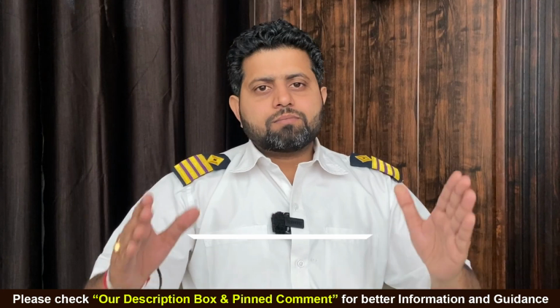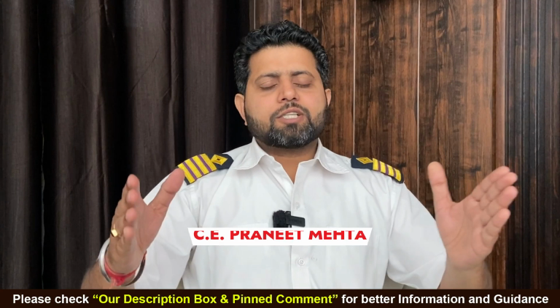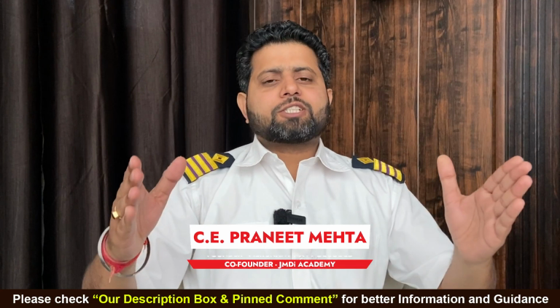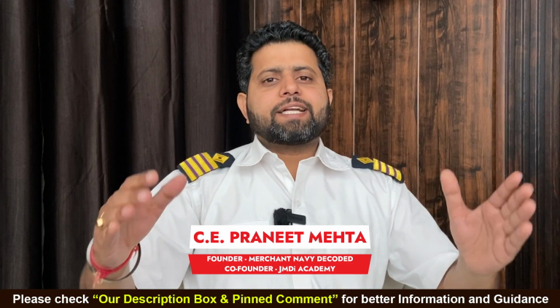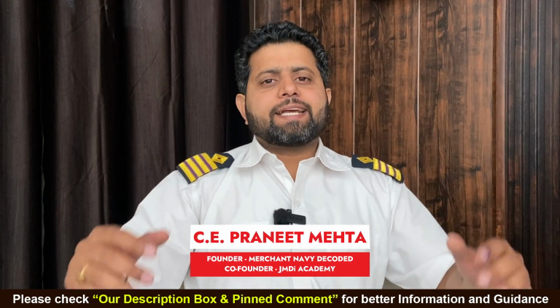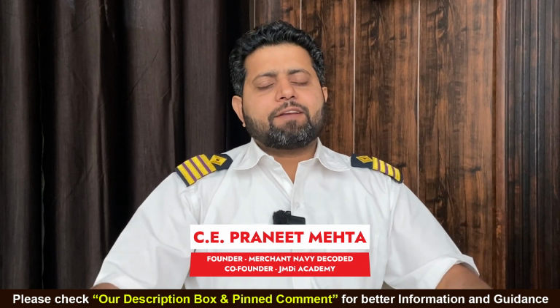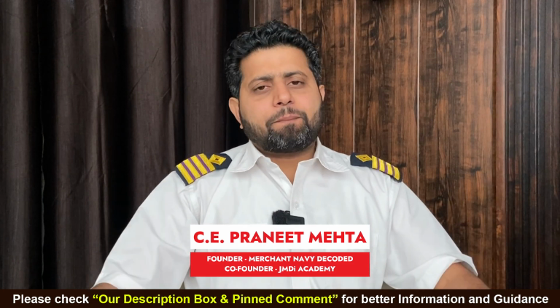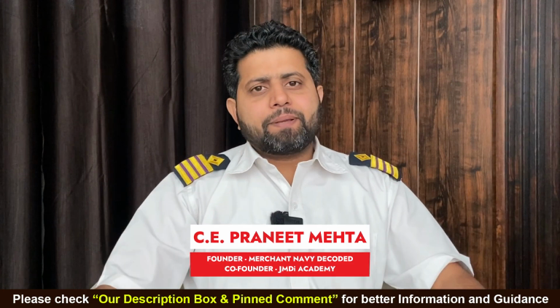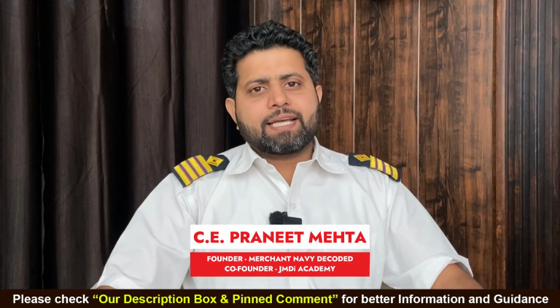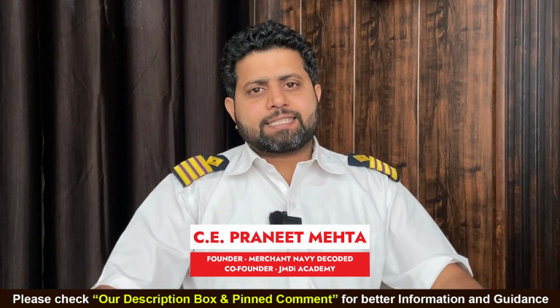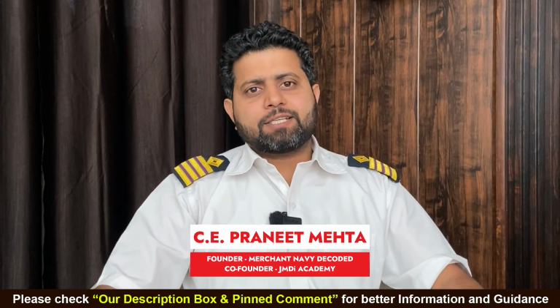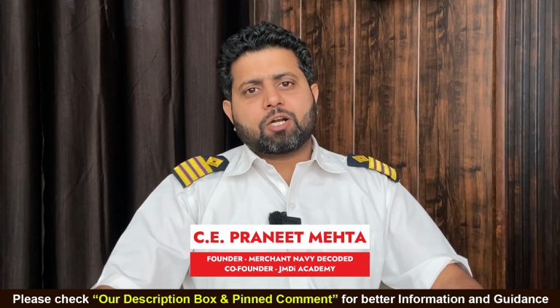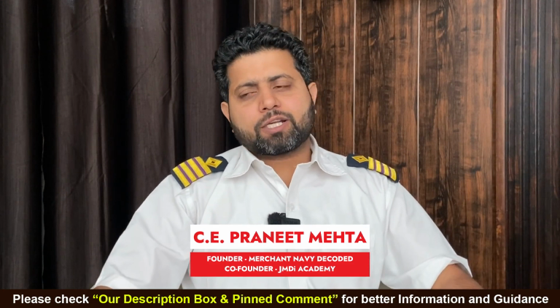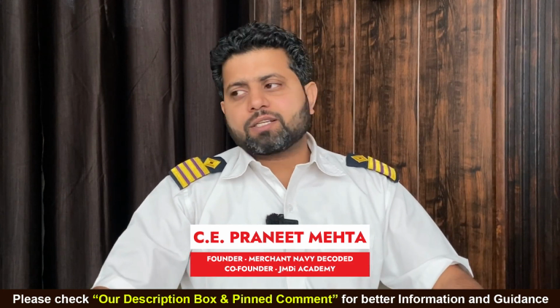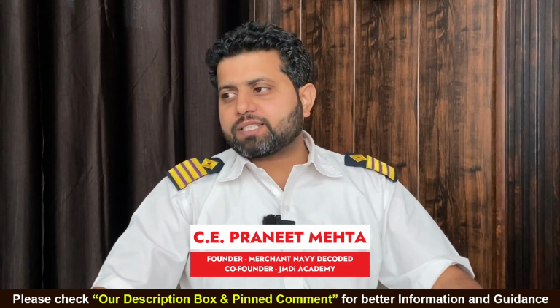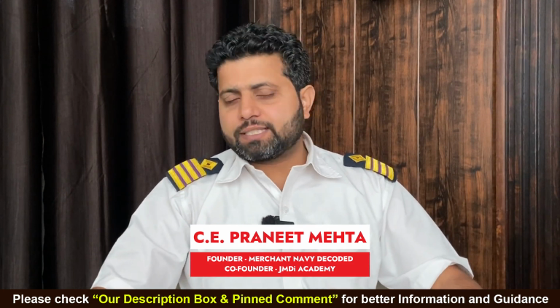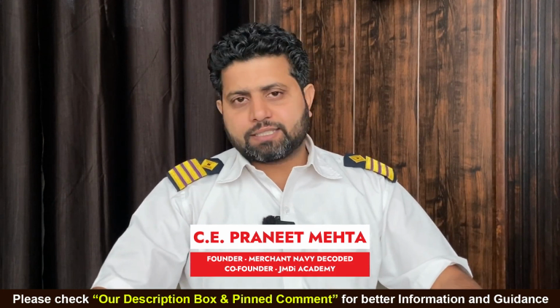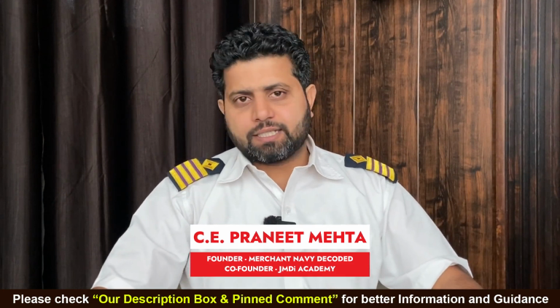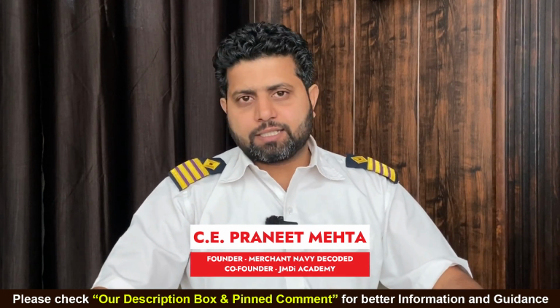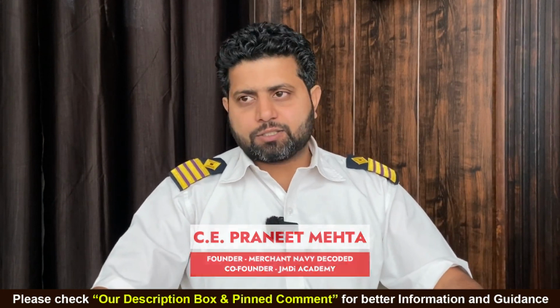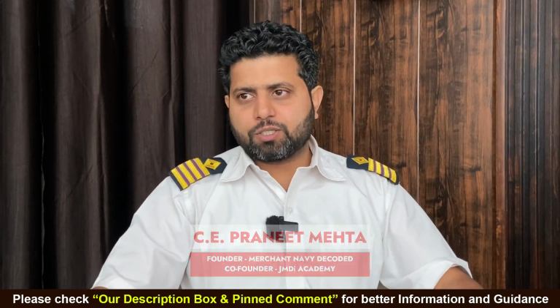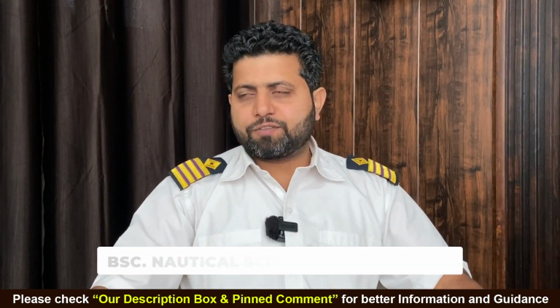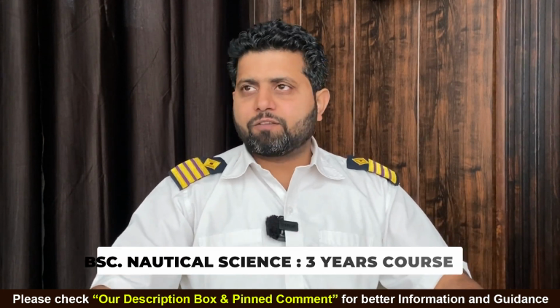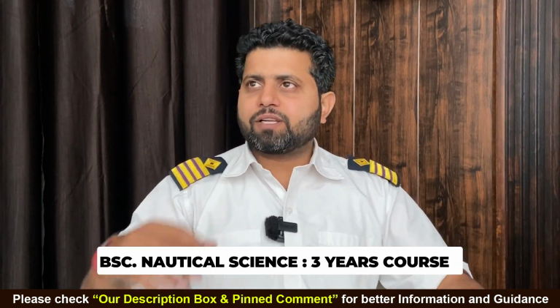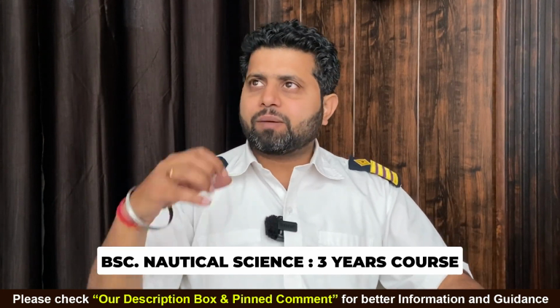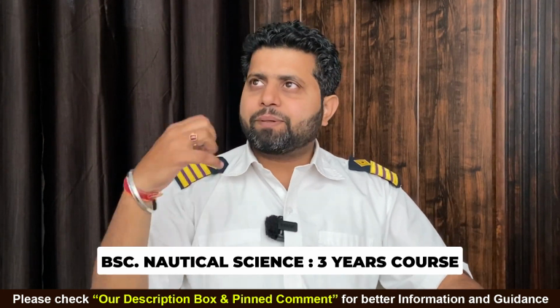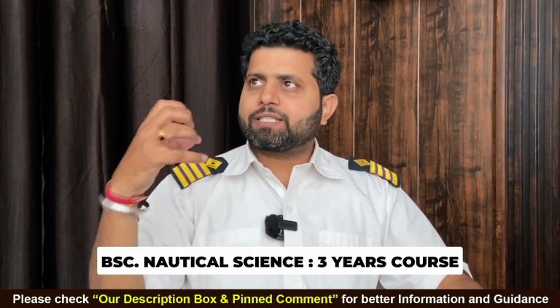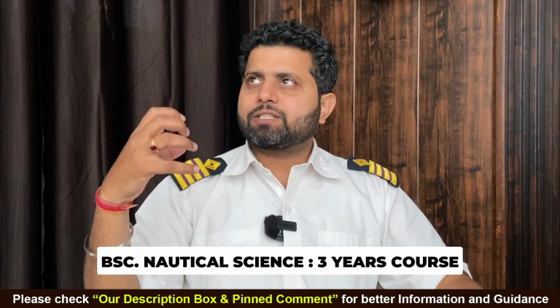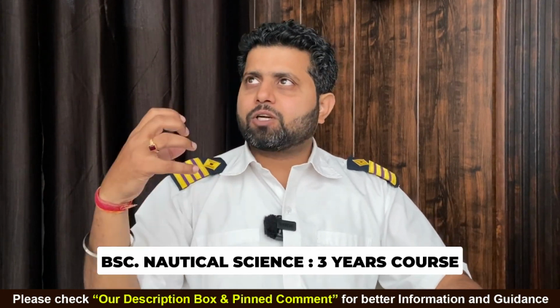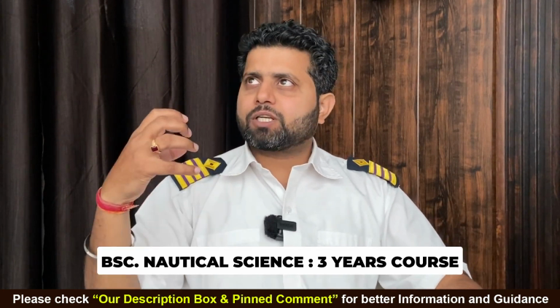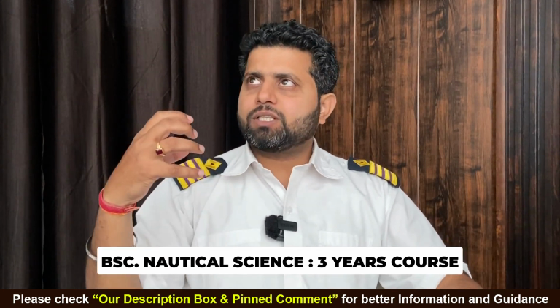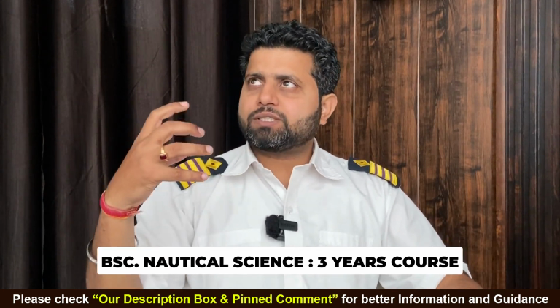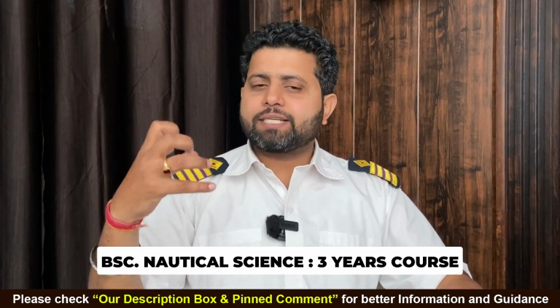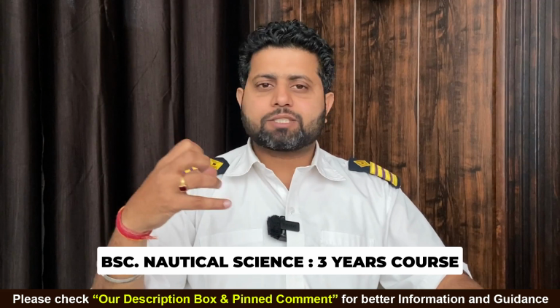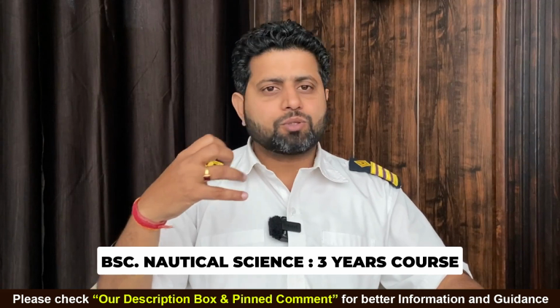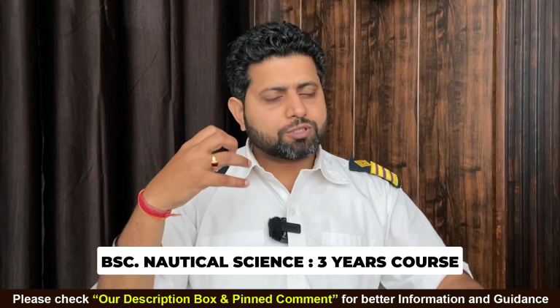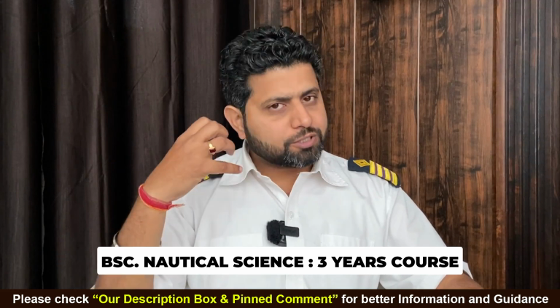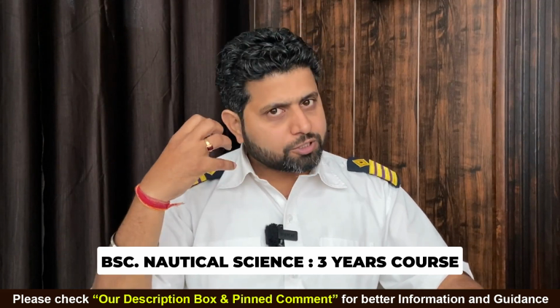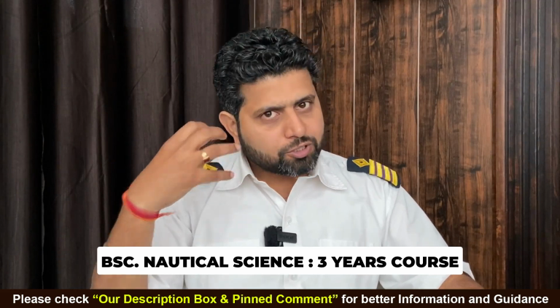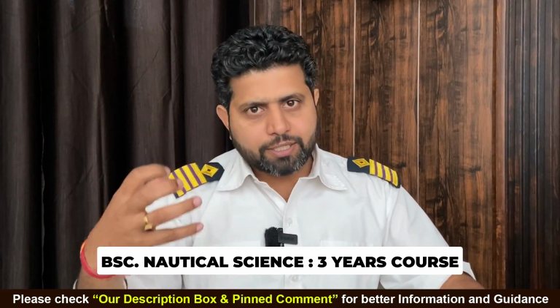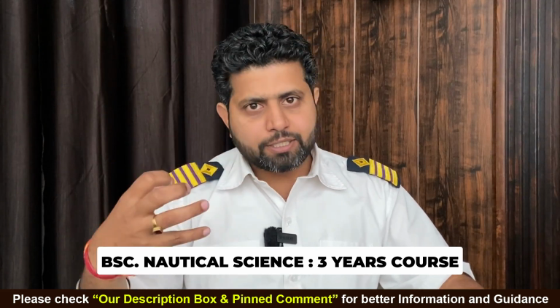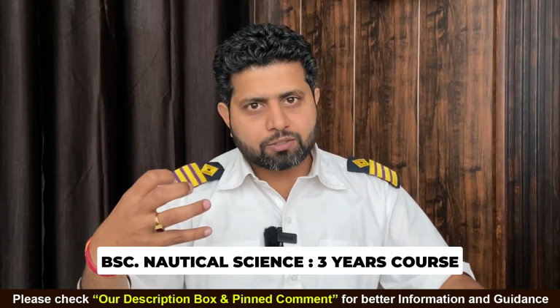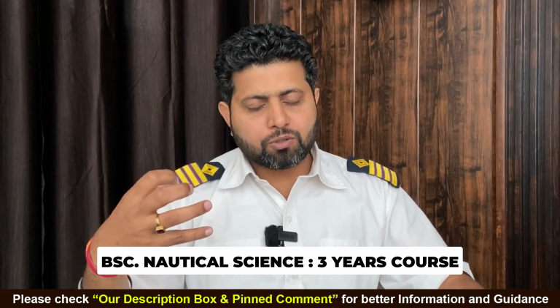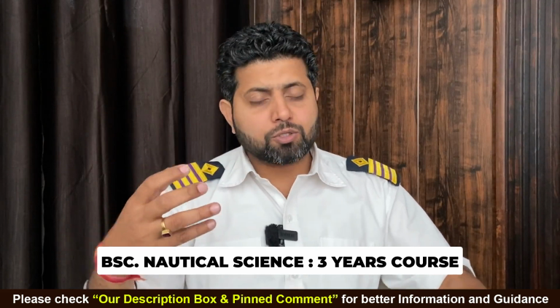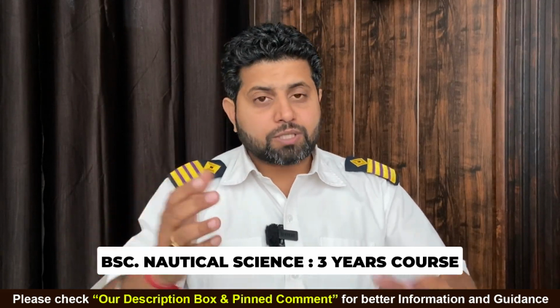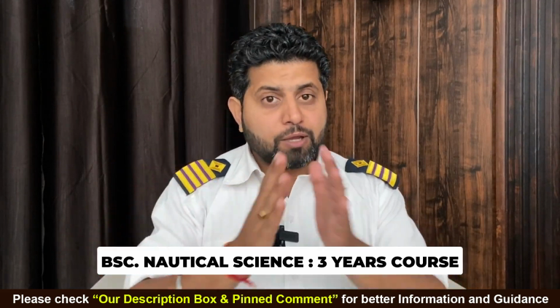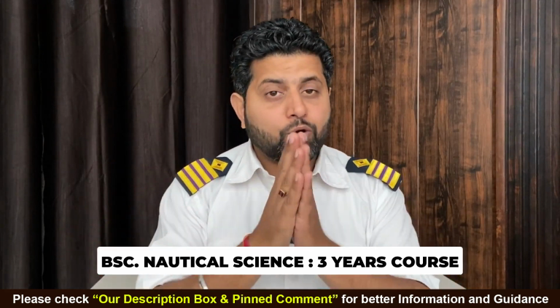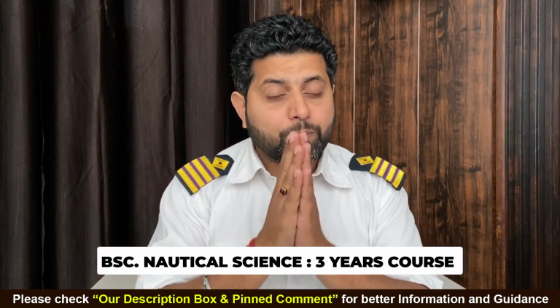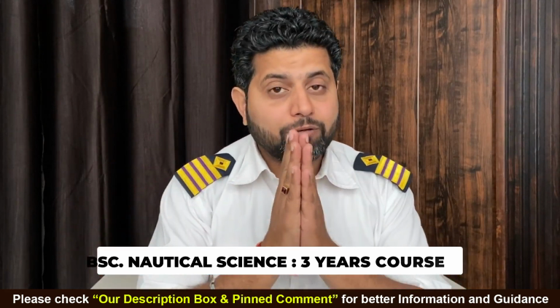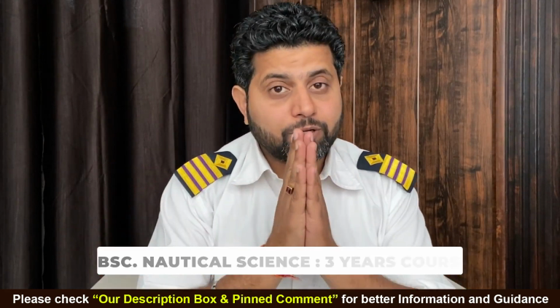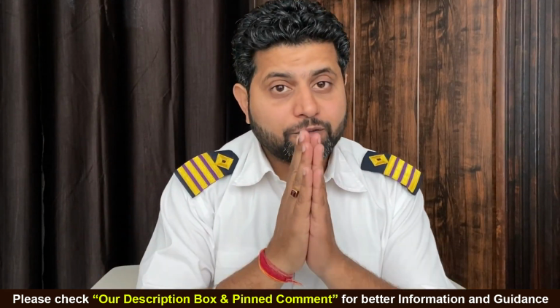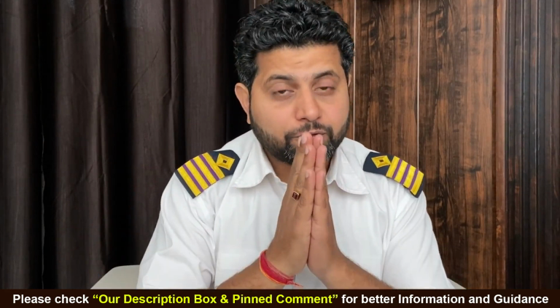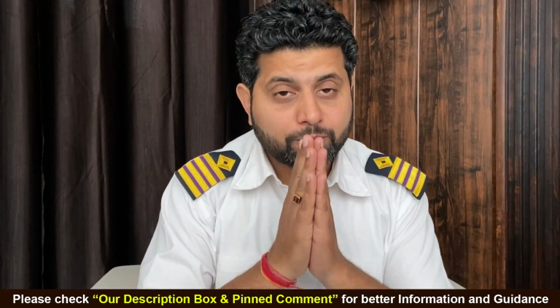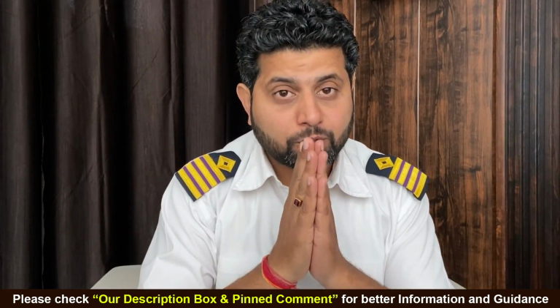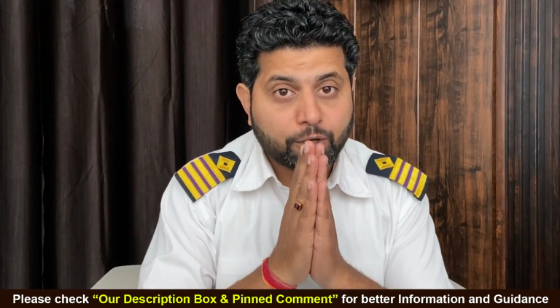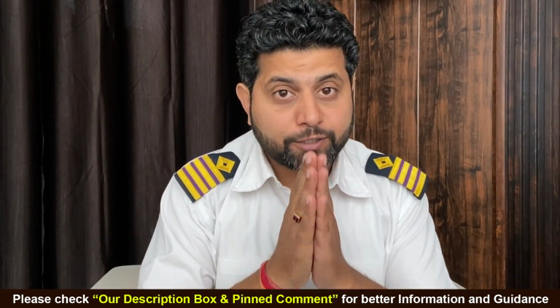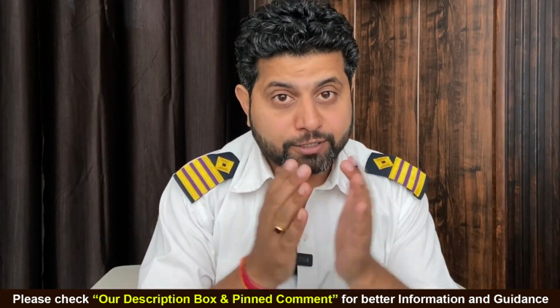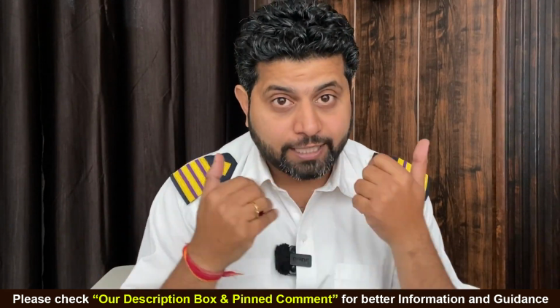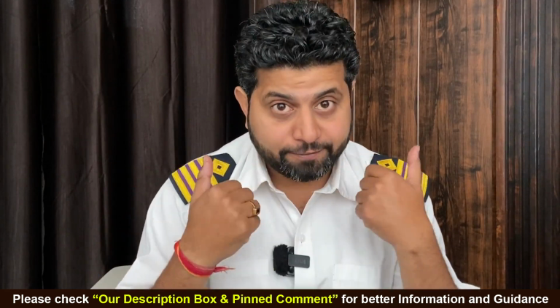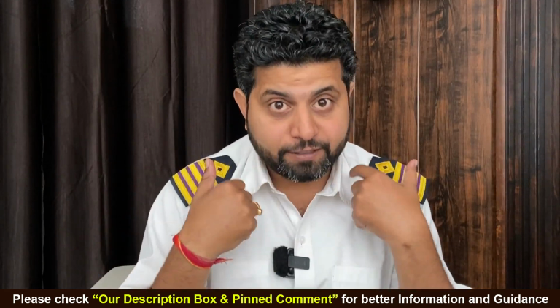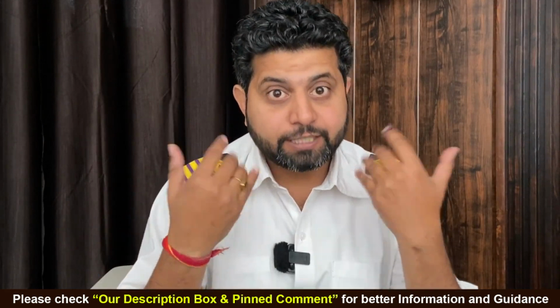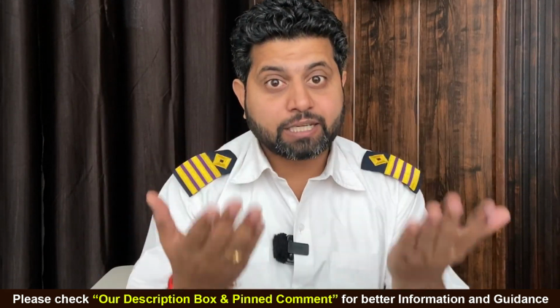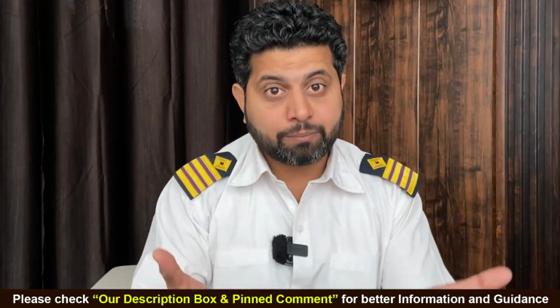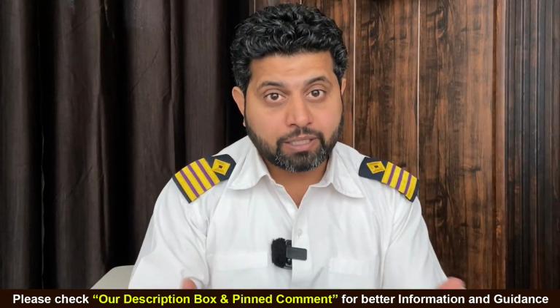Merchant Navy B.Sc. Nautical Science salary. So if you have done a B.Sc. Nautical Science course, it's a 3-year course. I hope you have done it from the colleges that we recommend.